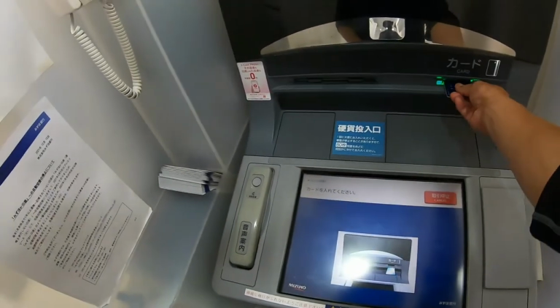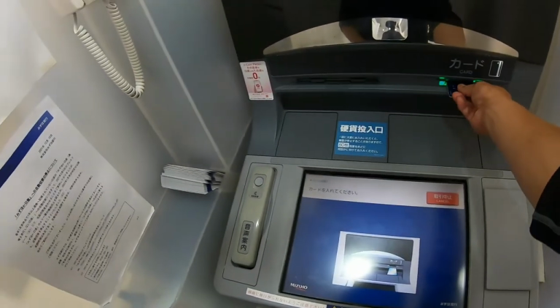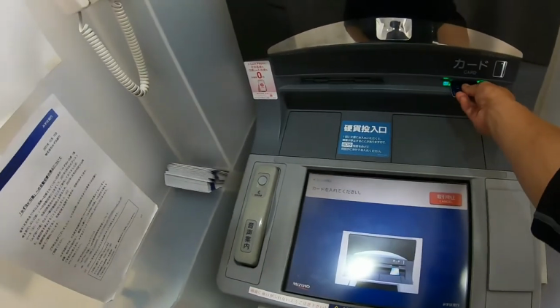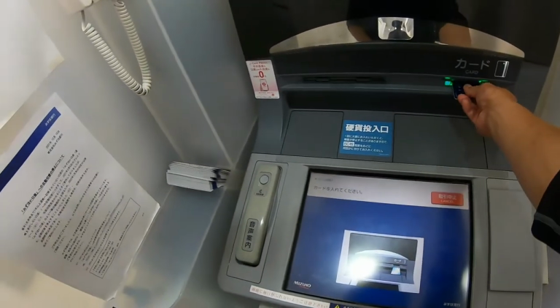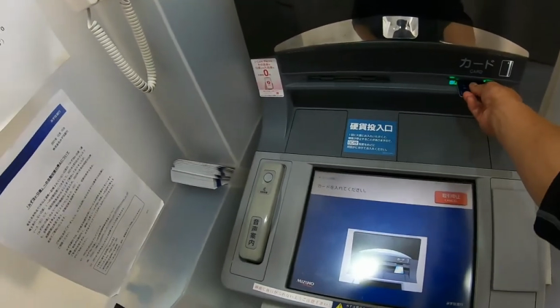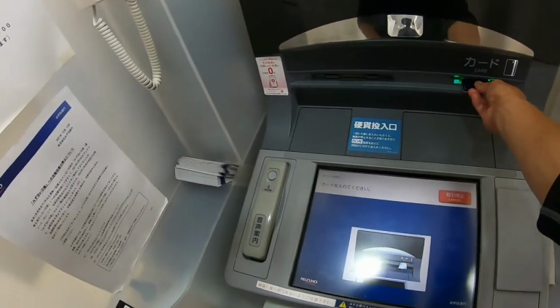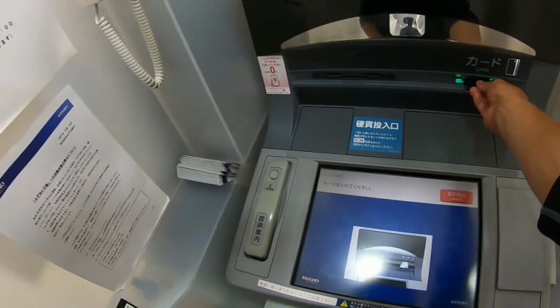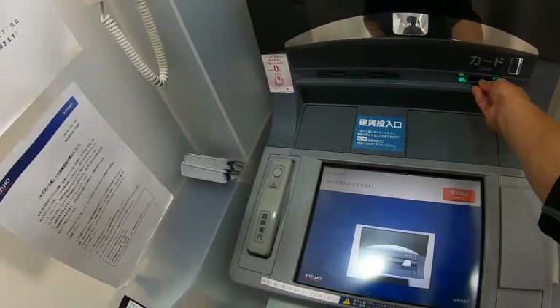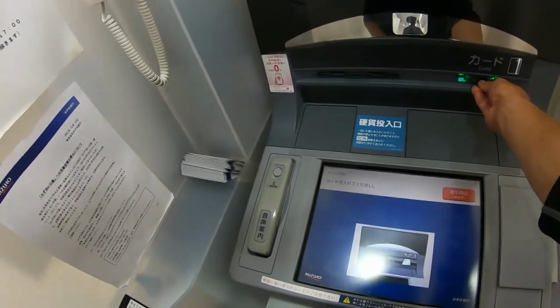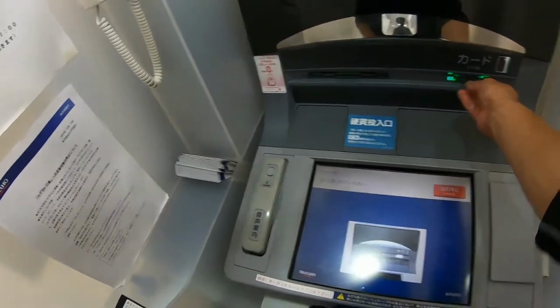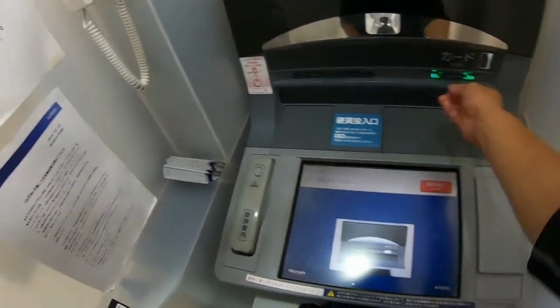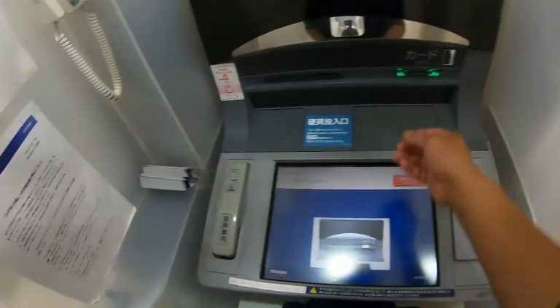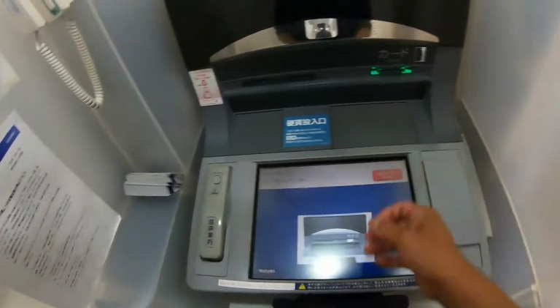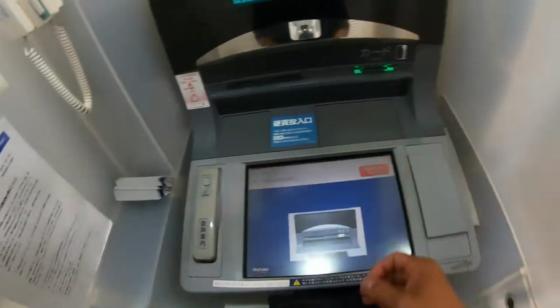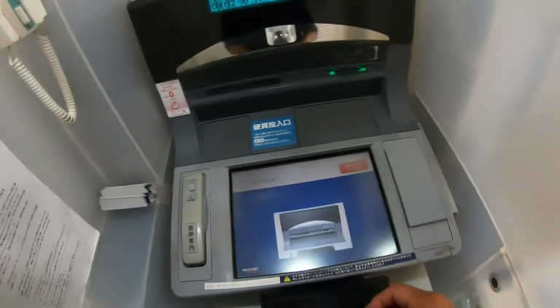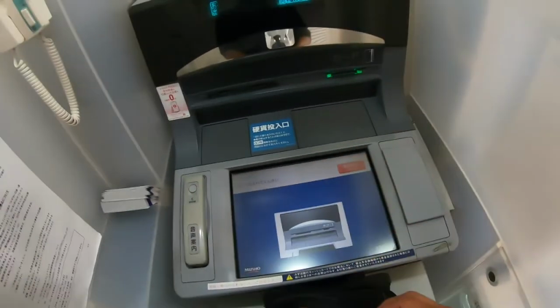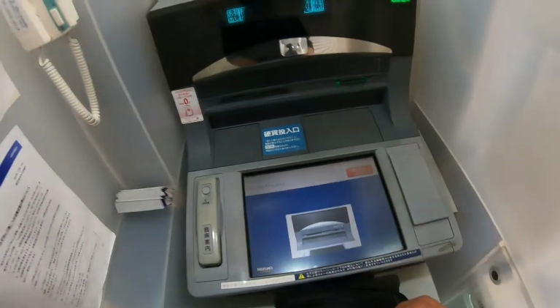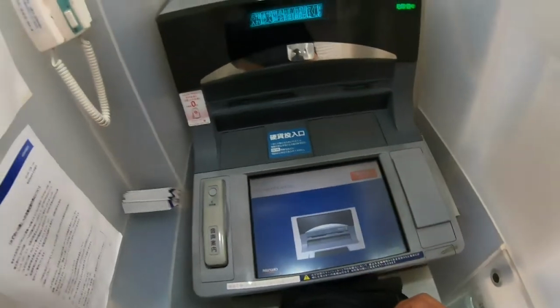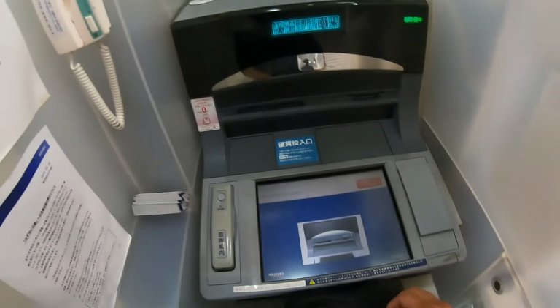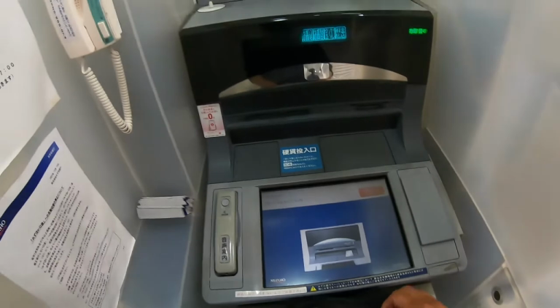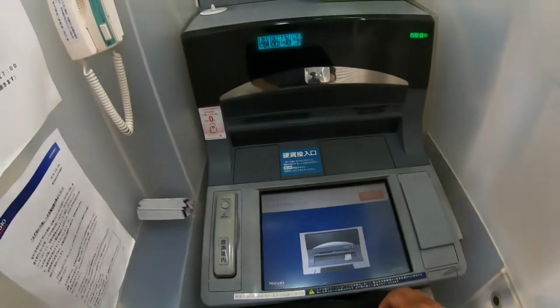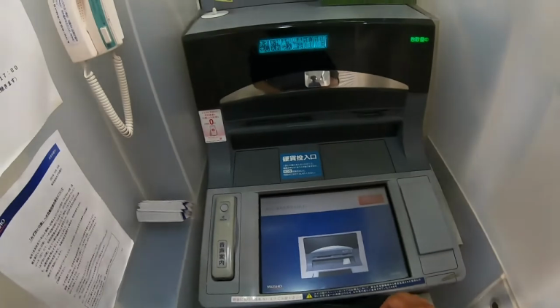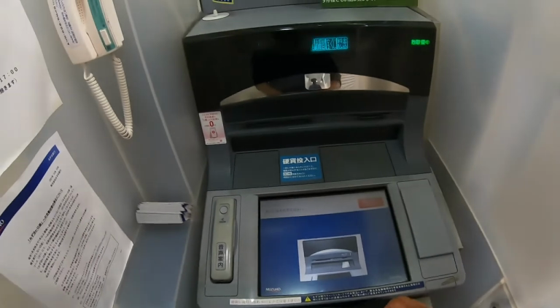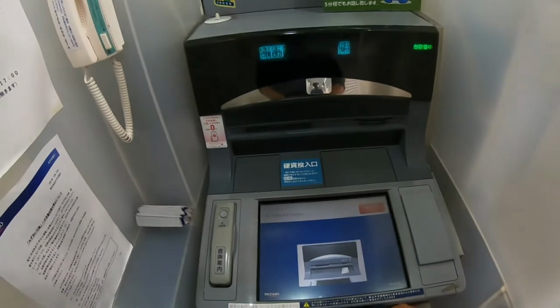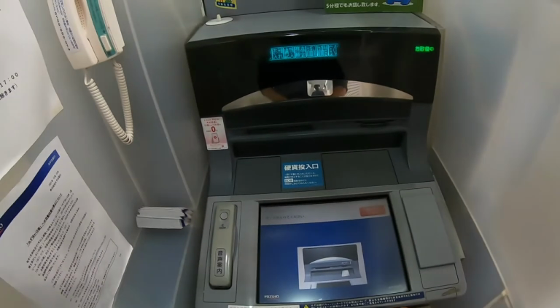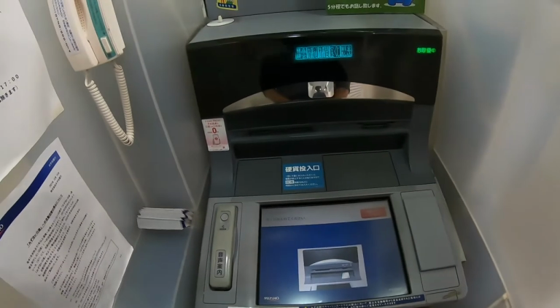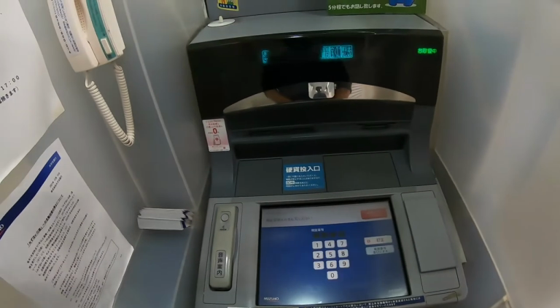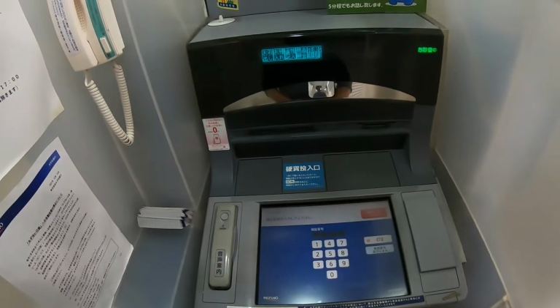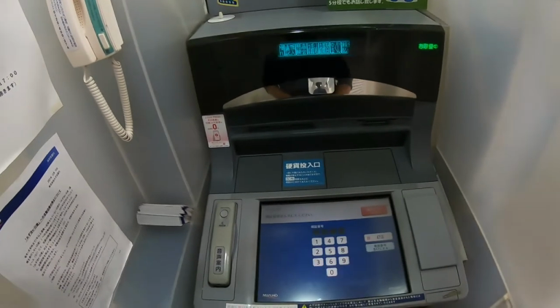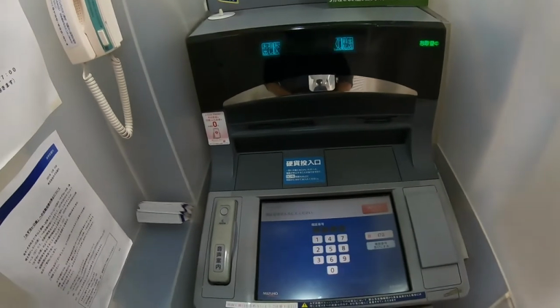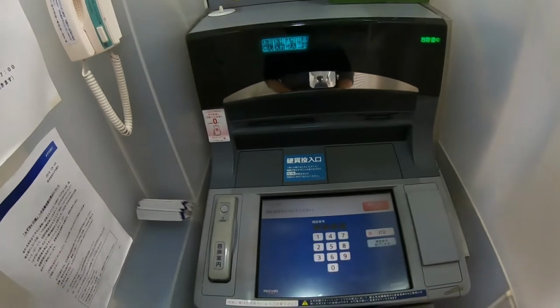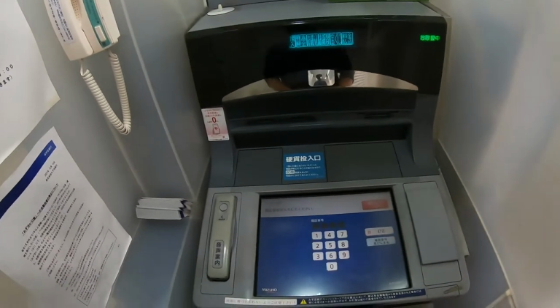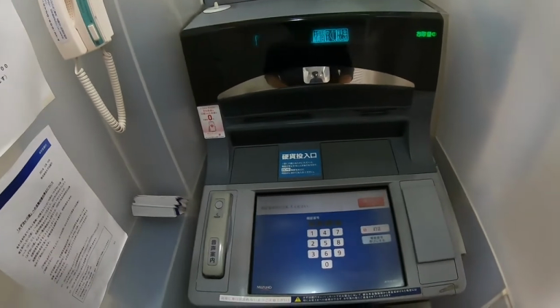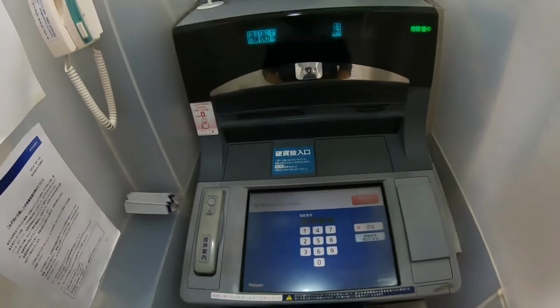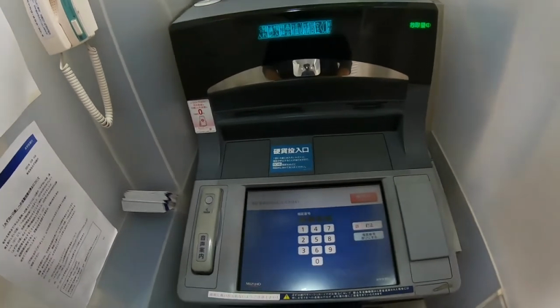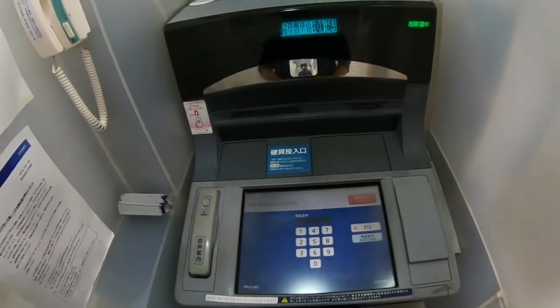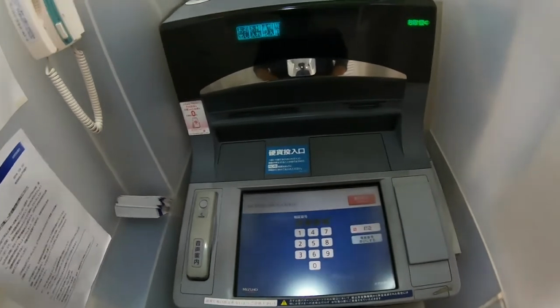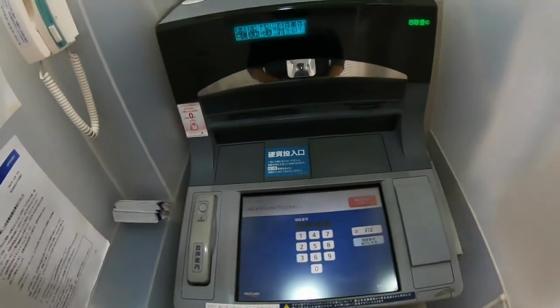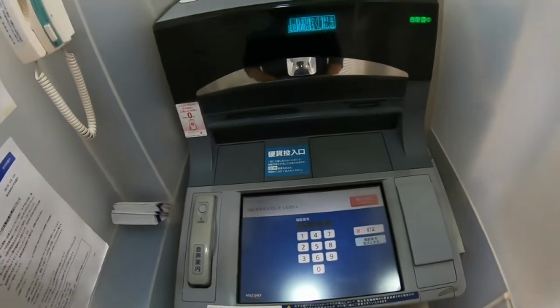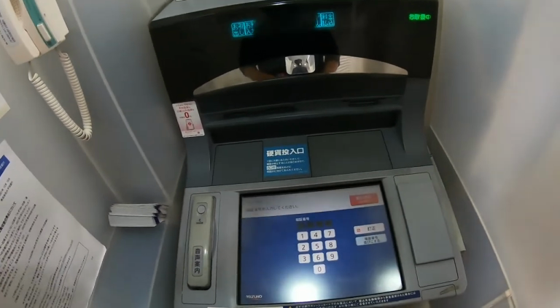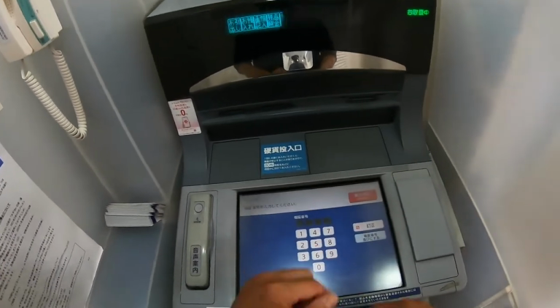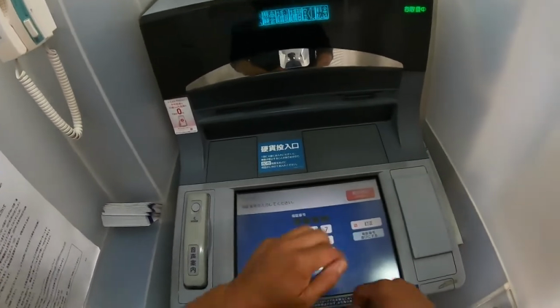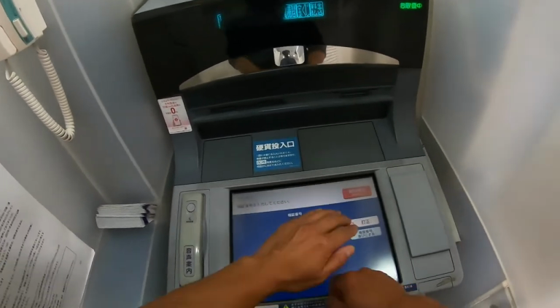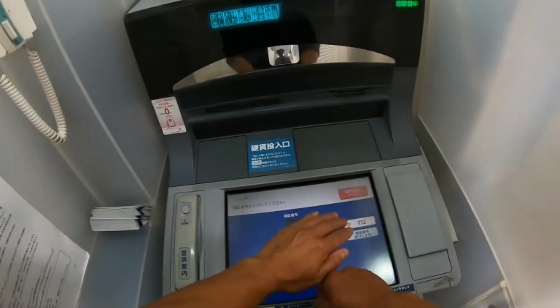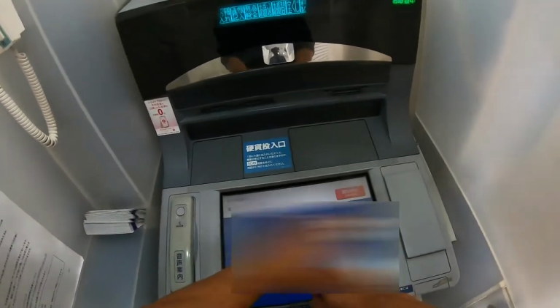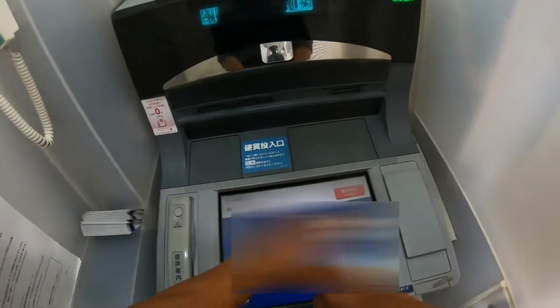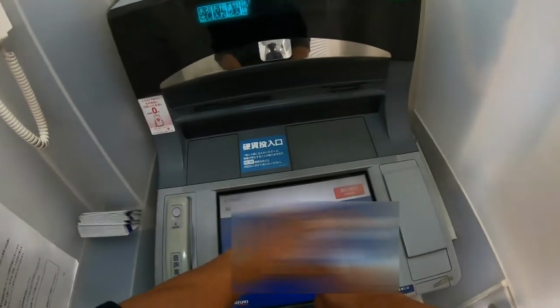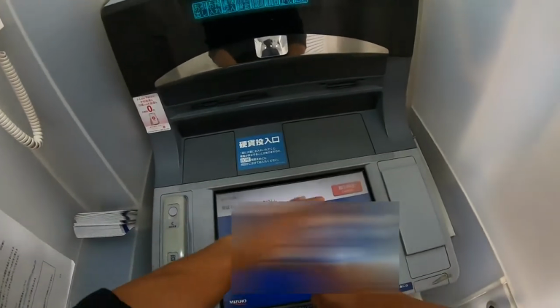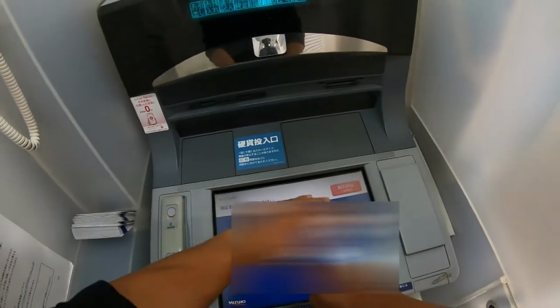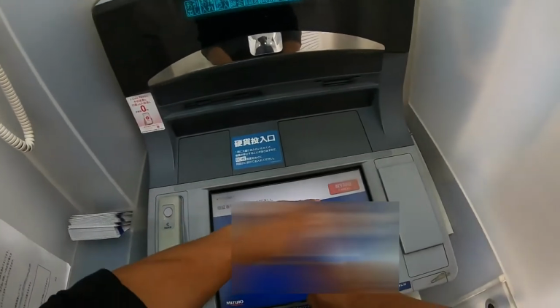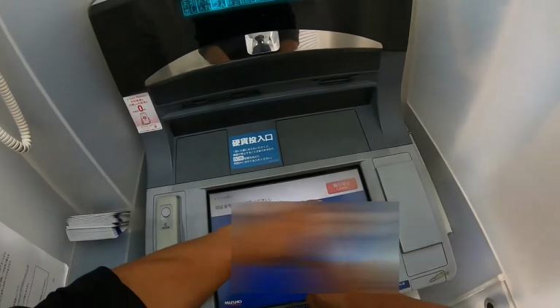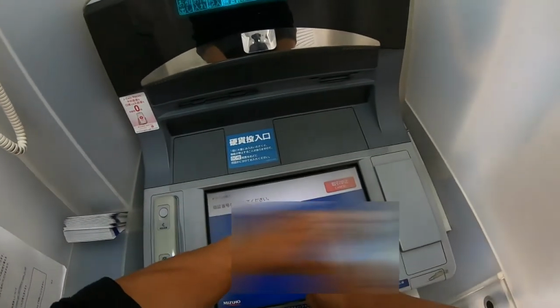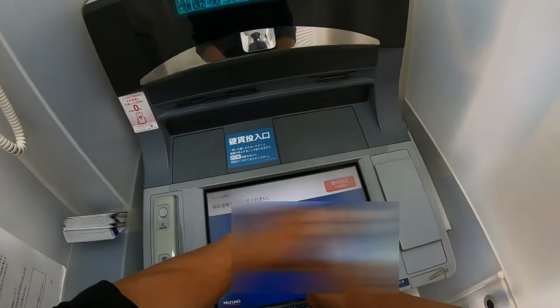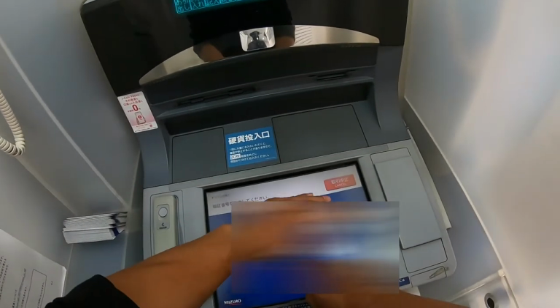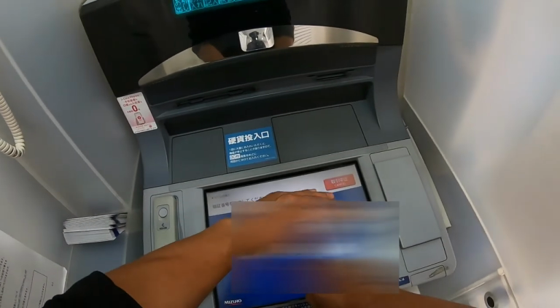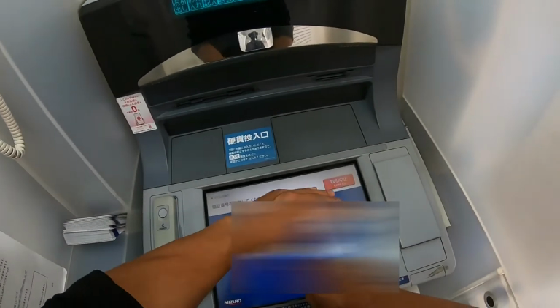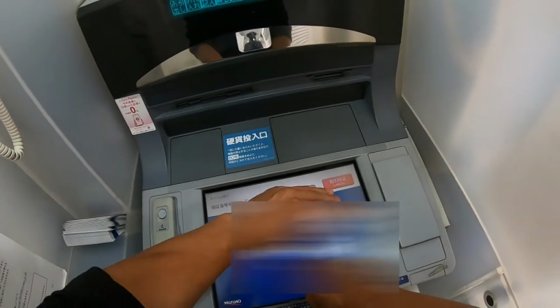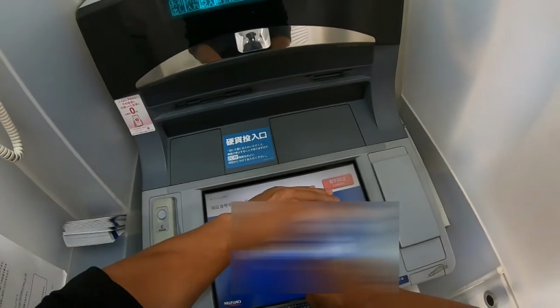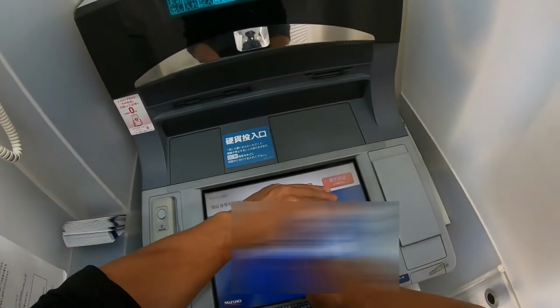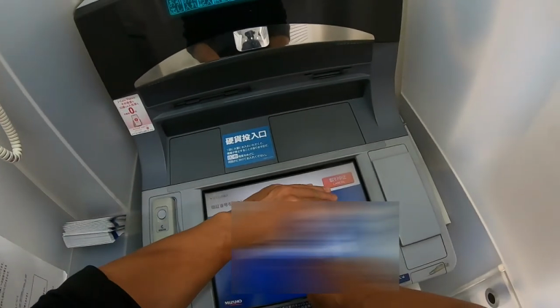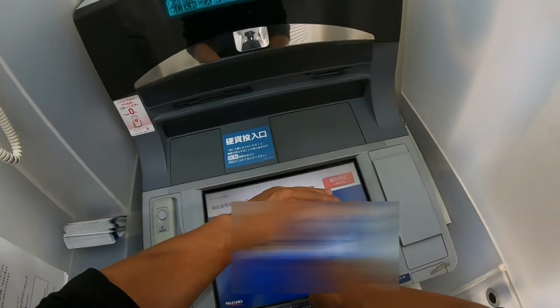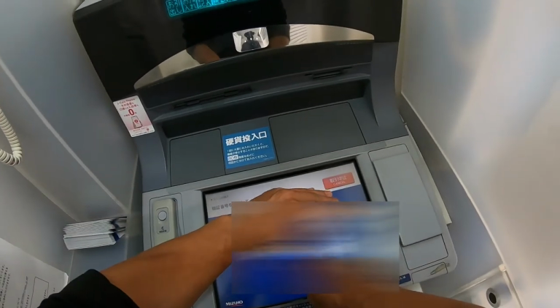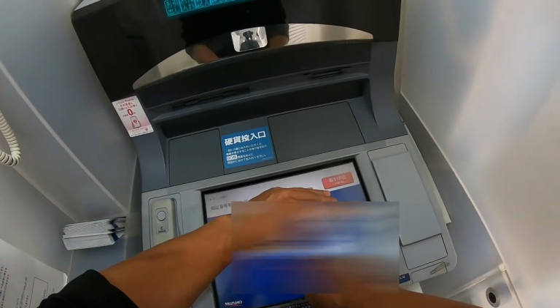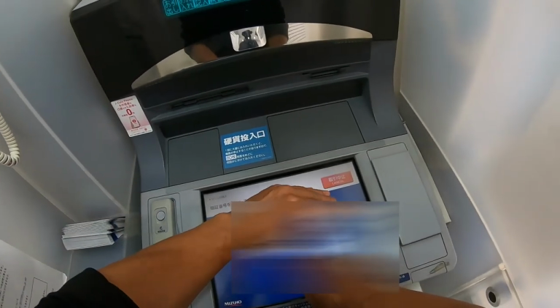Put your card in. Then you can input your password, your PIN number.